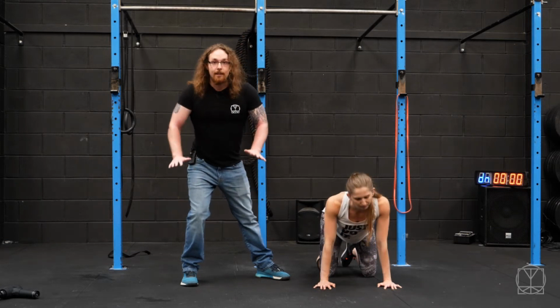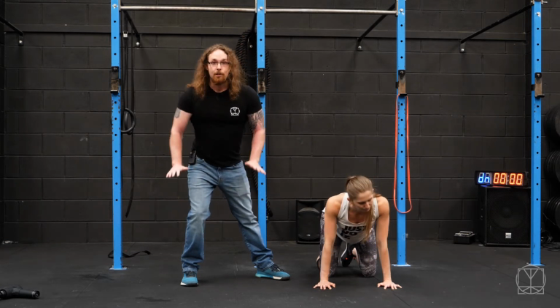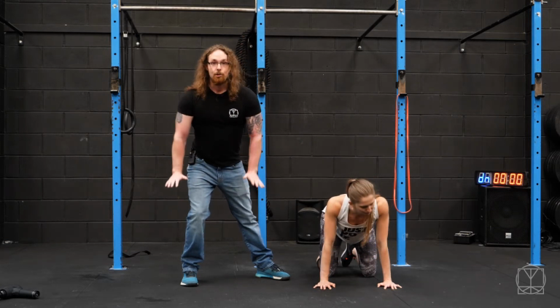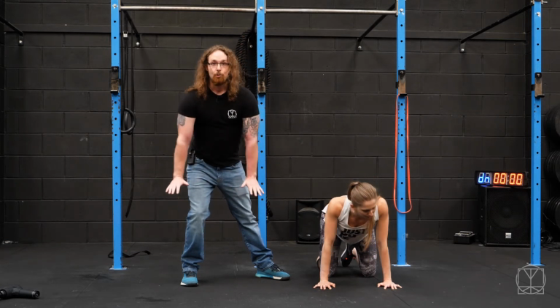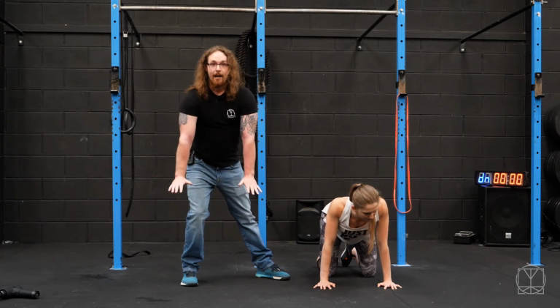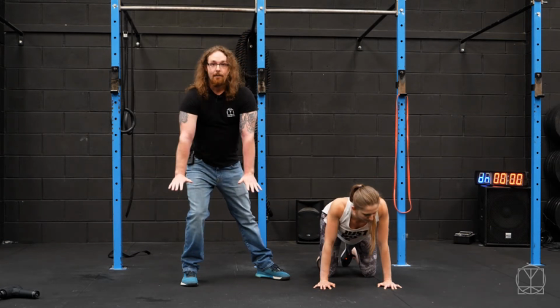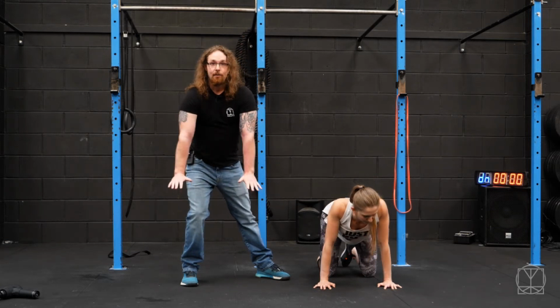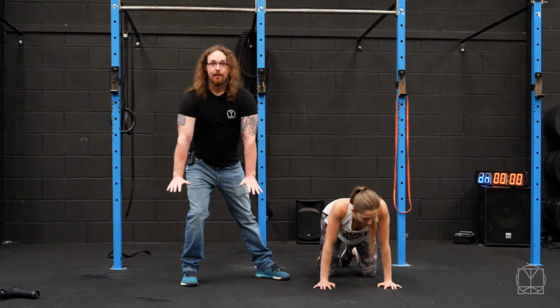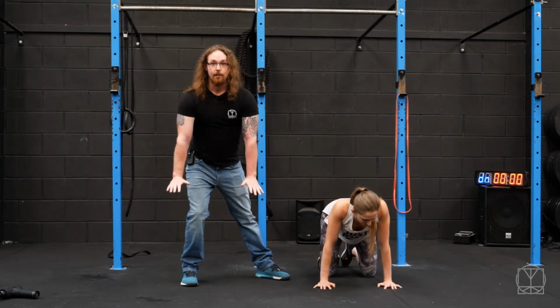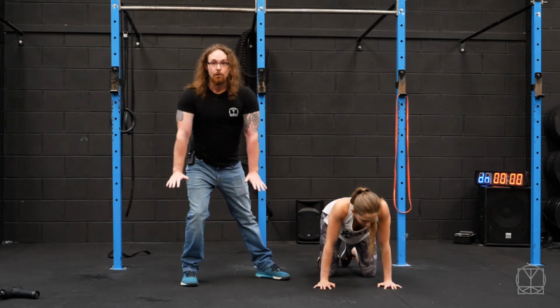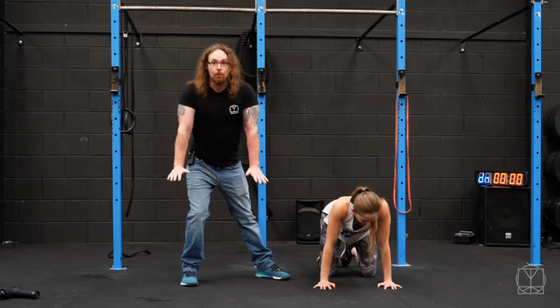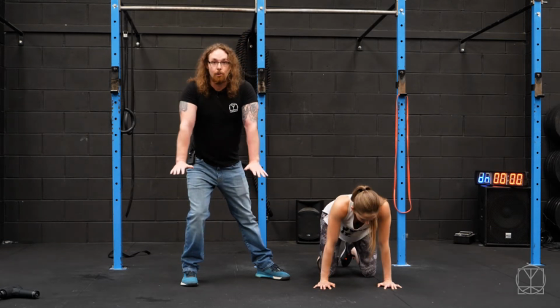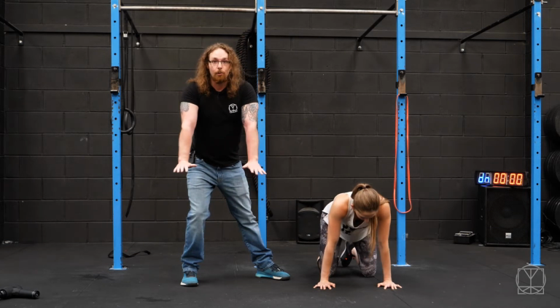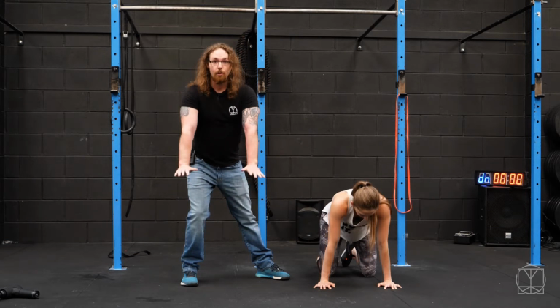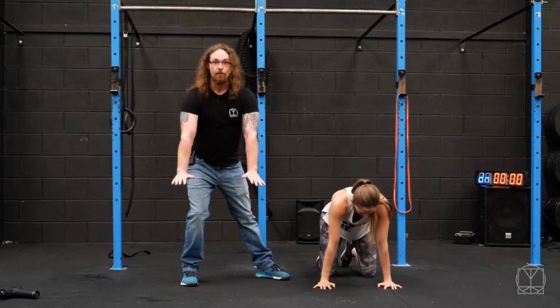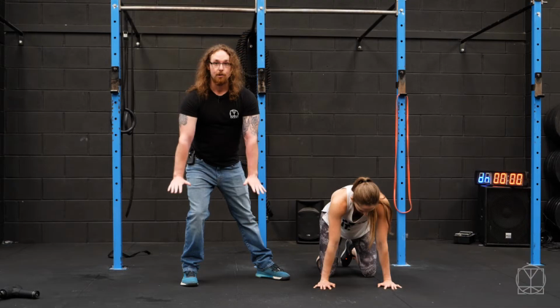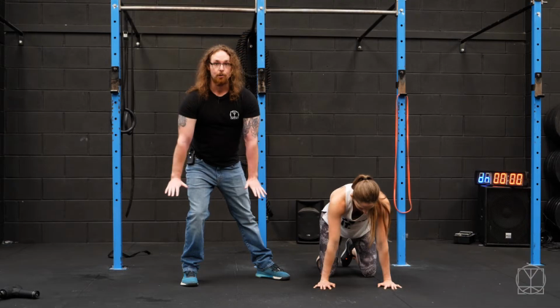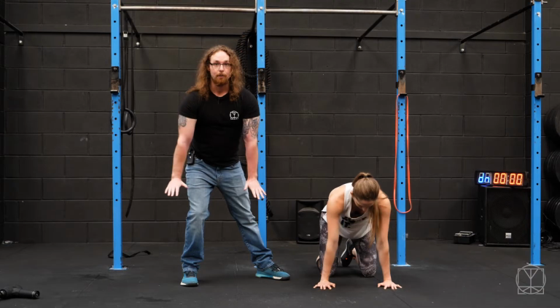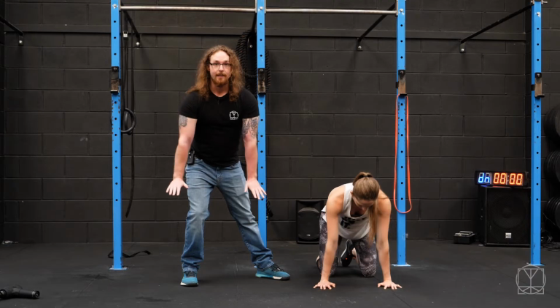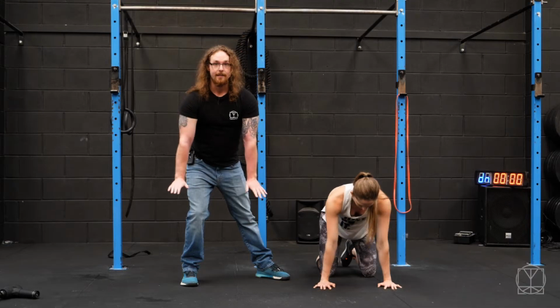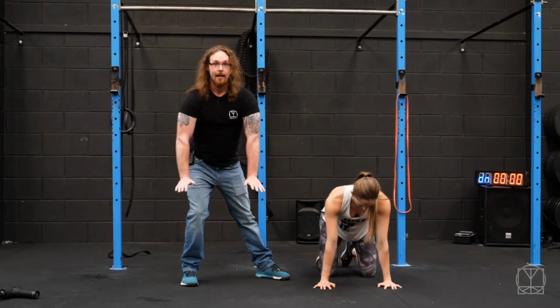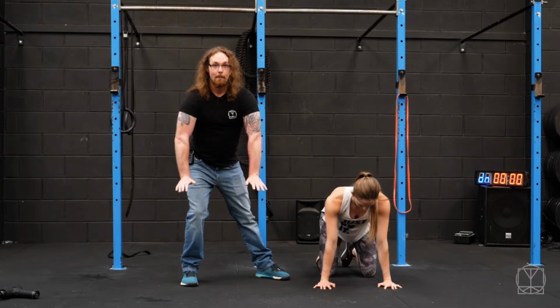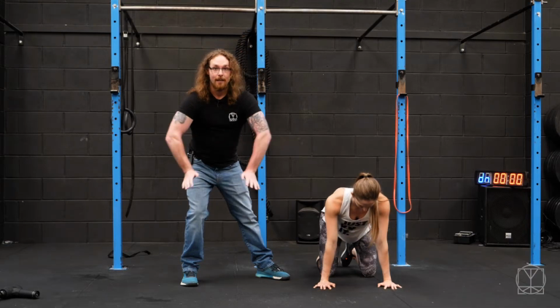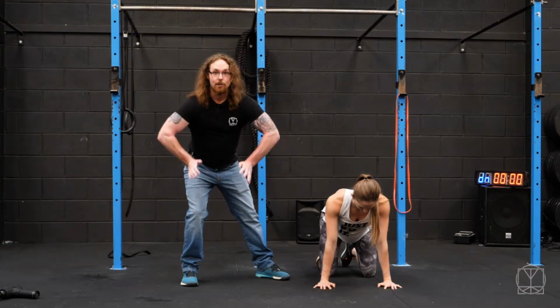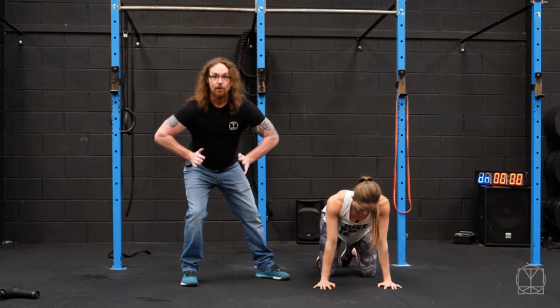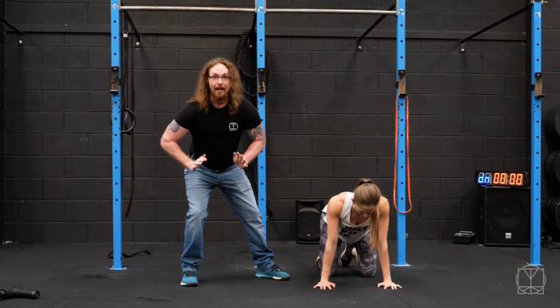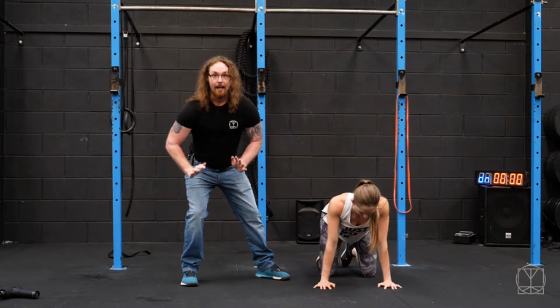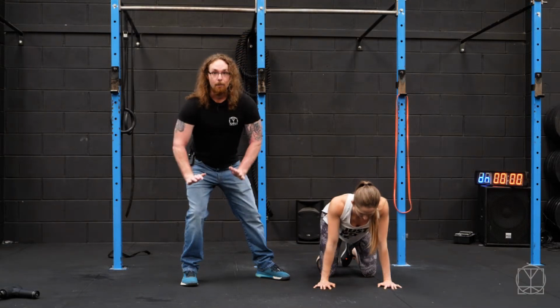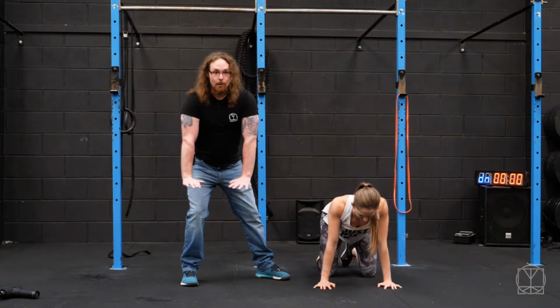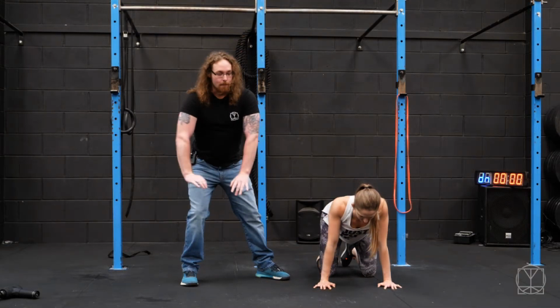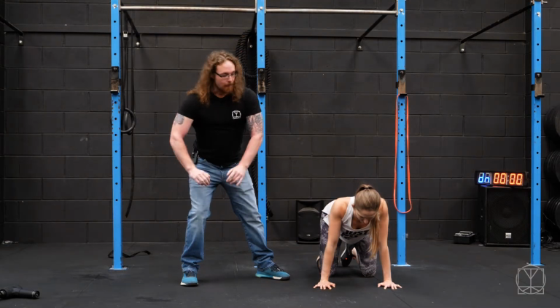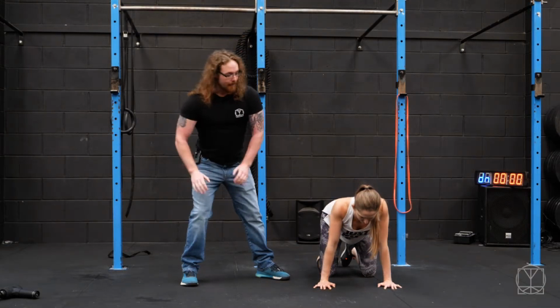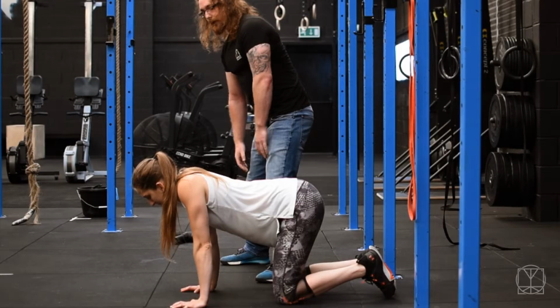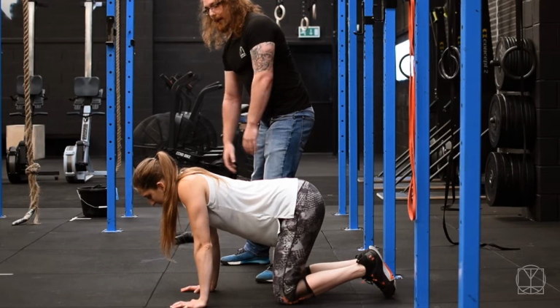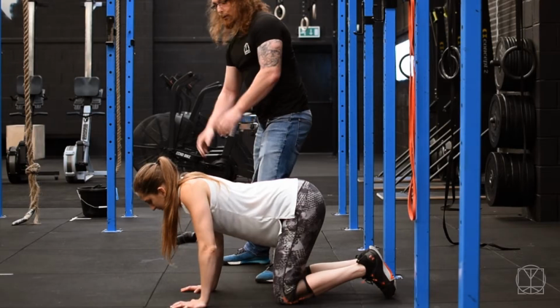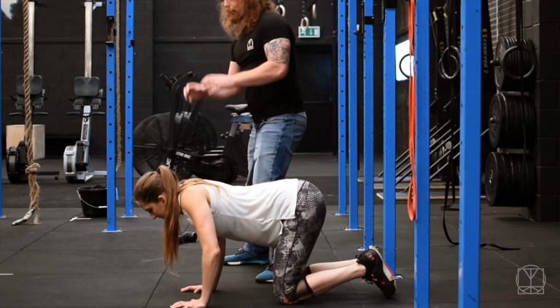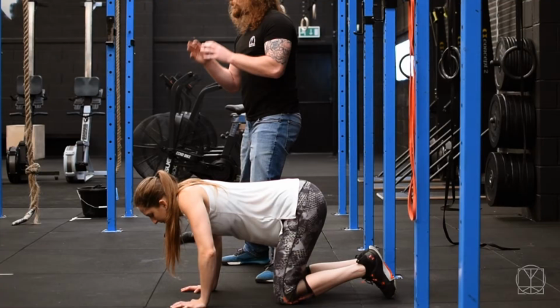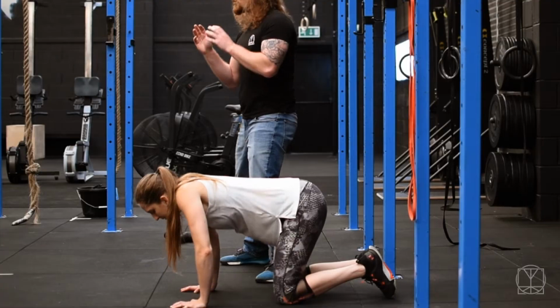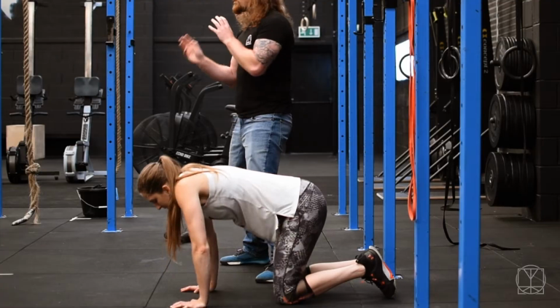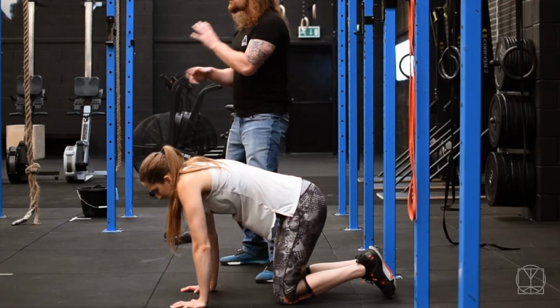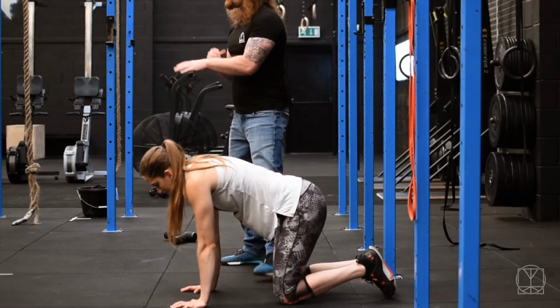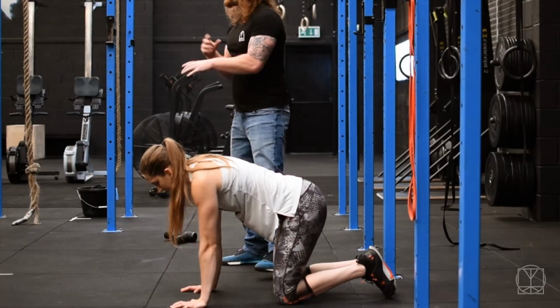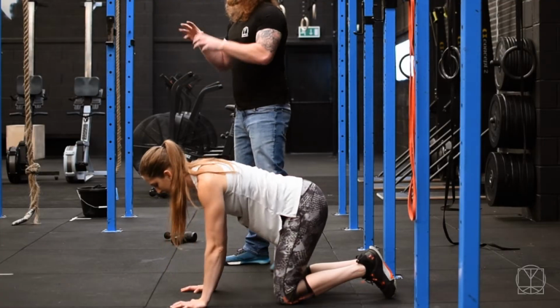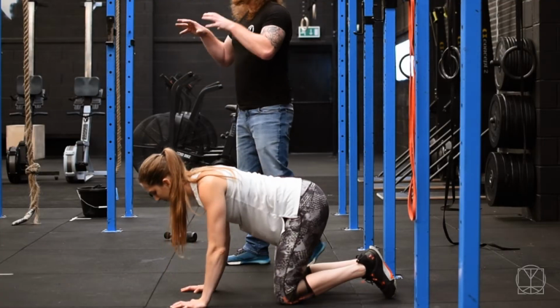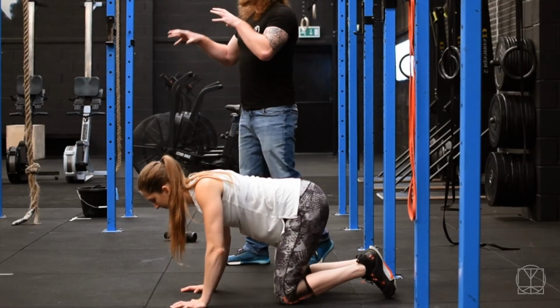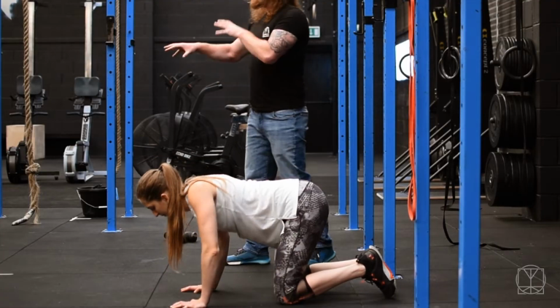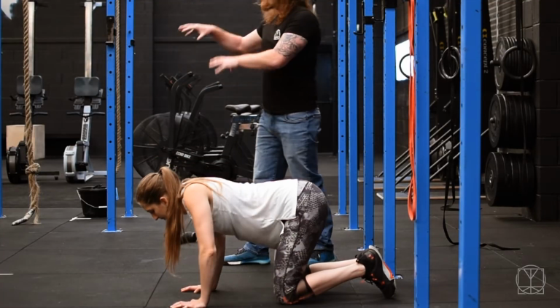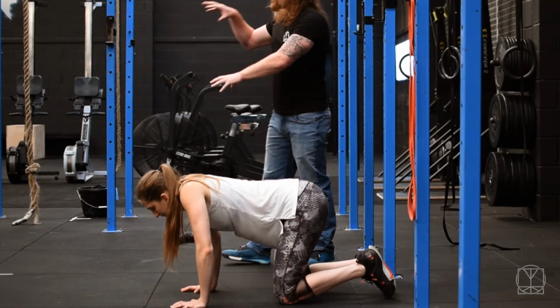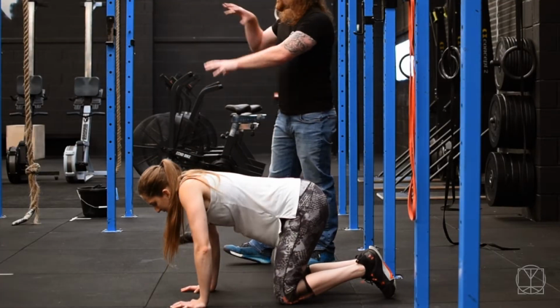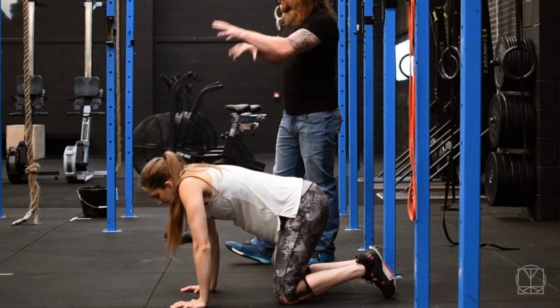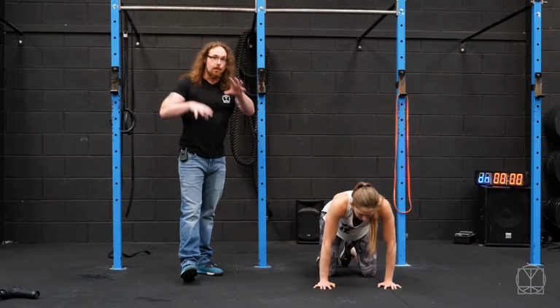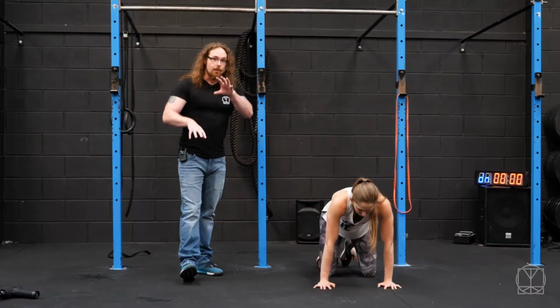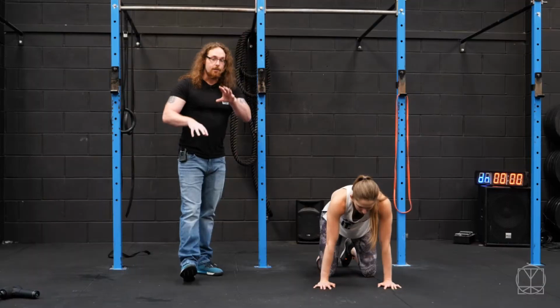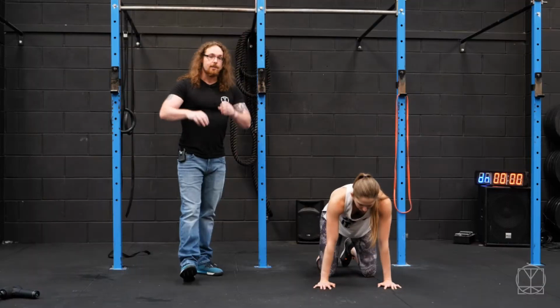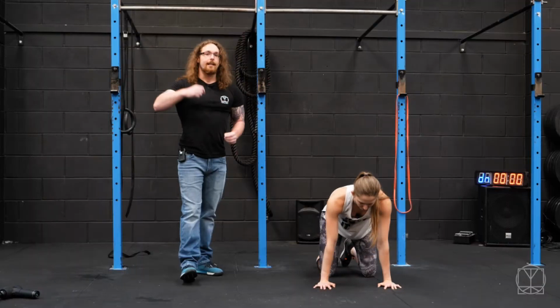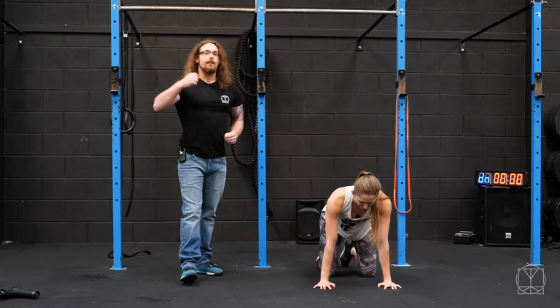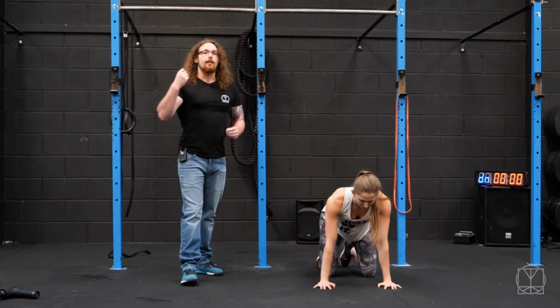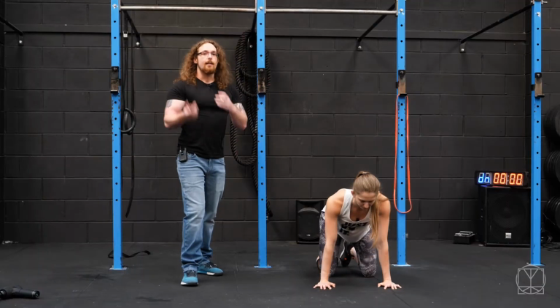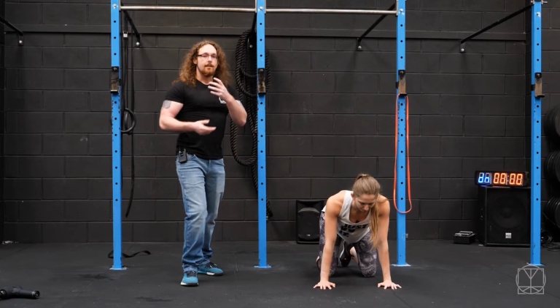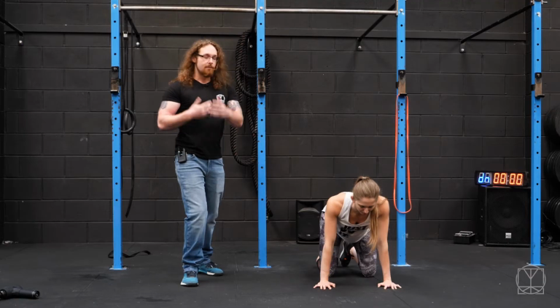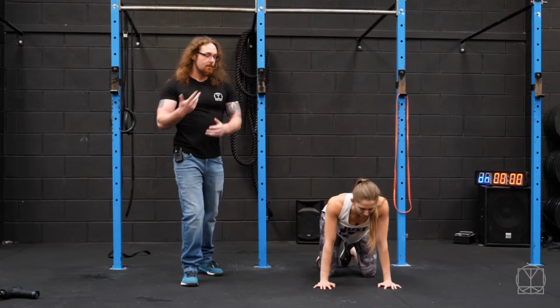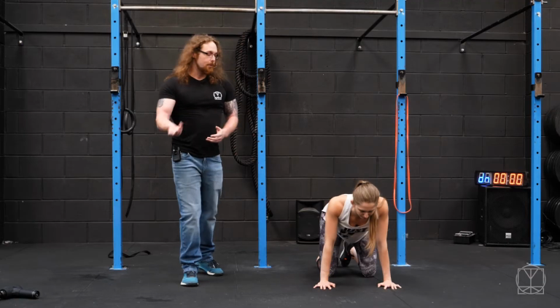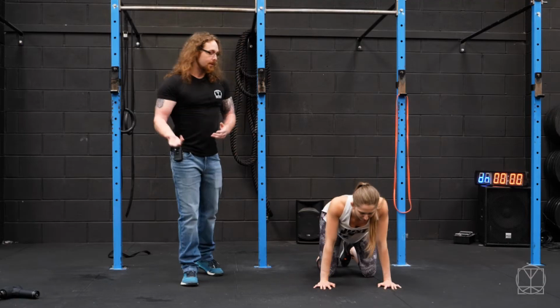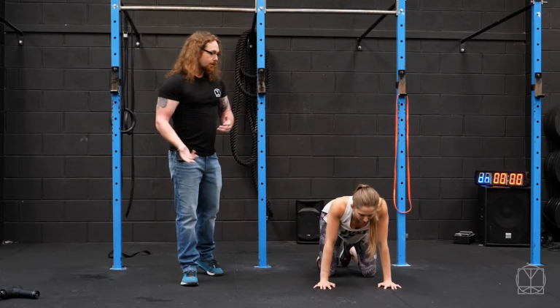Building strength and control of the shoulder blades, making sure your elbows aren't bending. So you want to do these circles in lots of different positions.